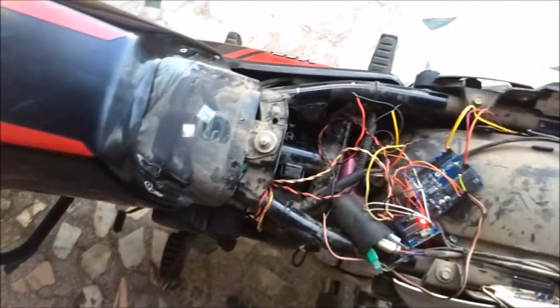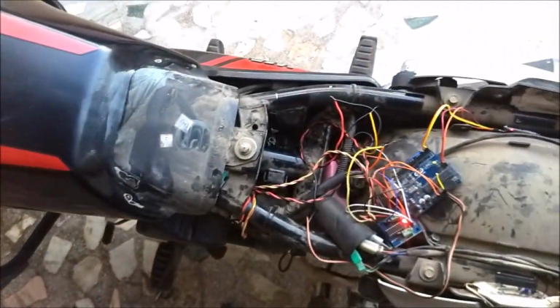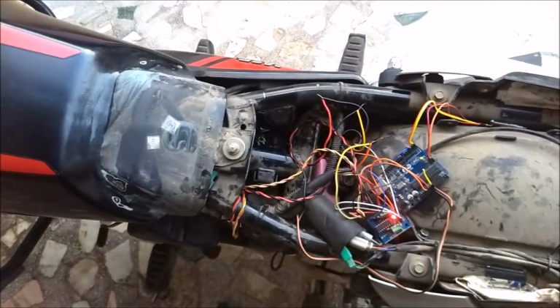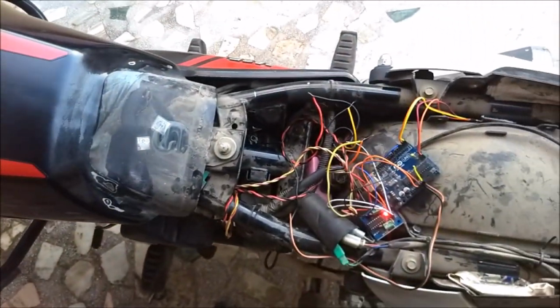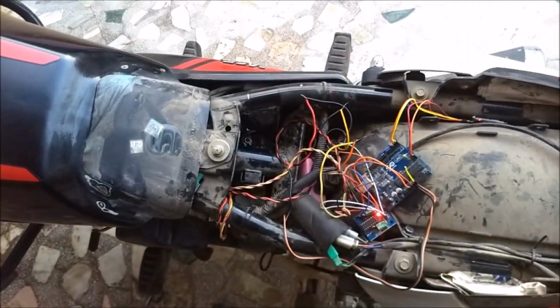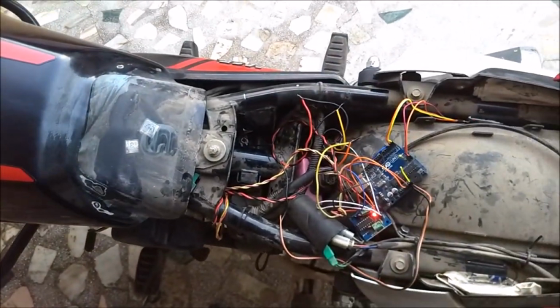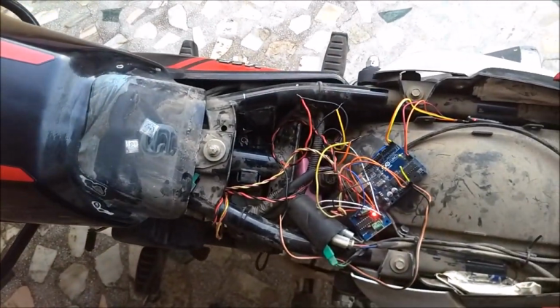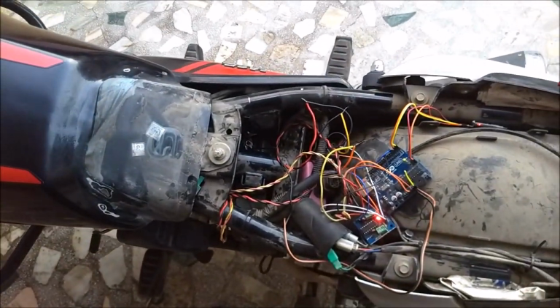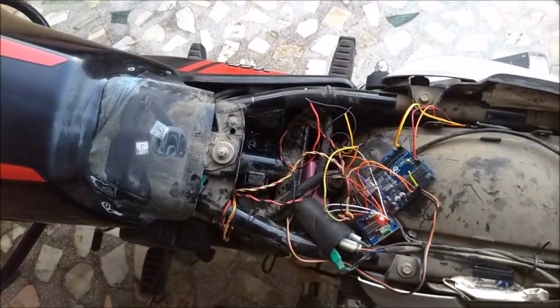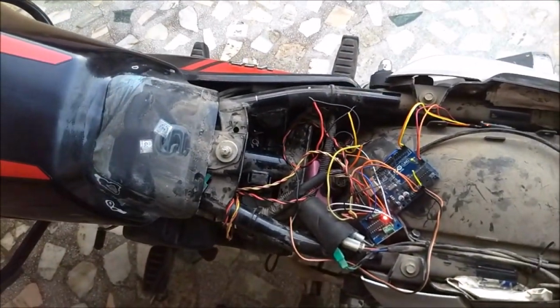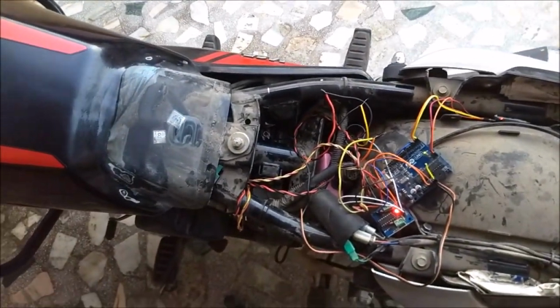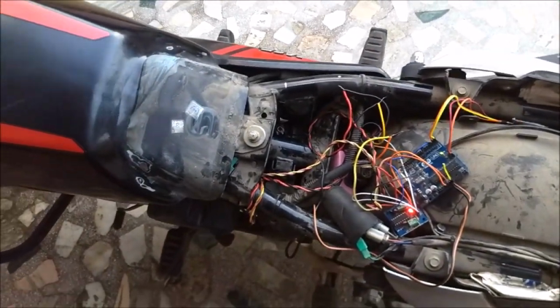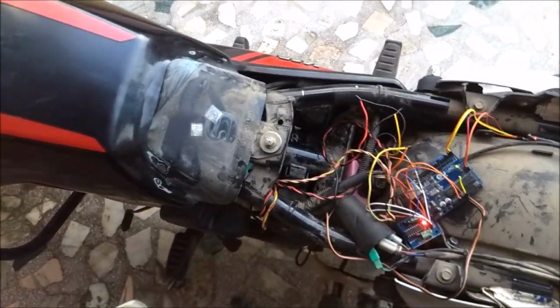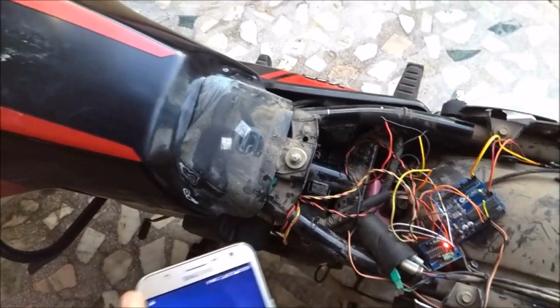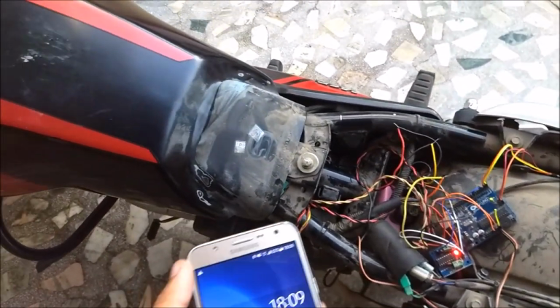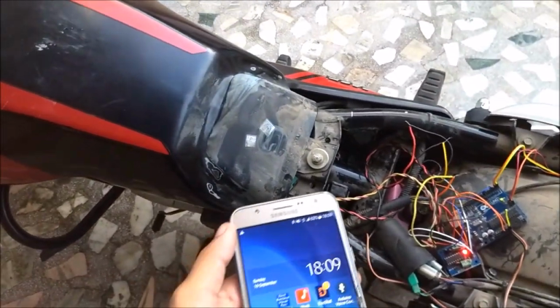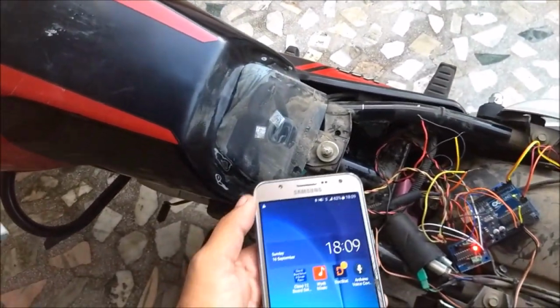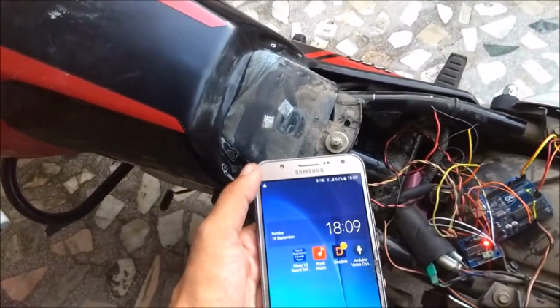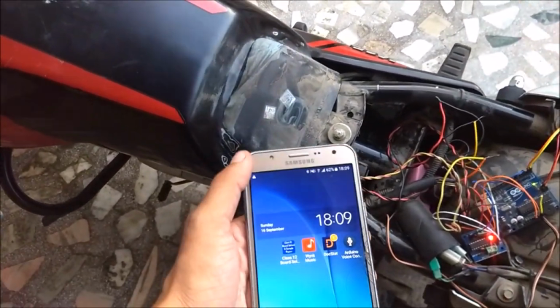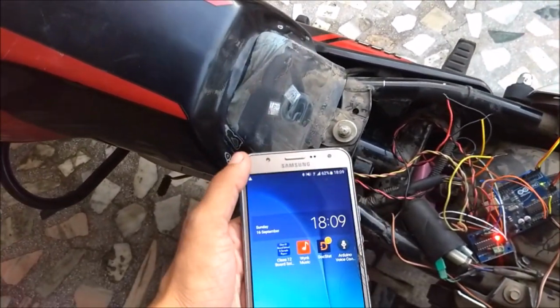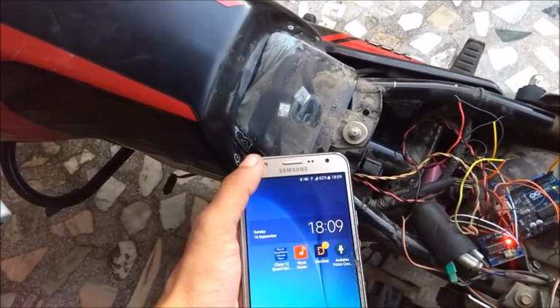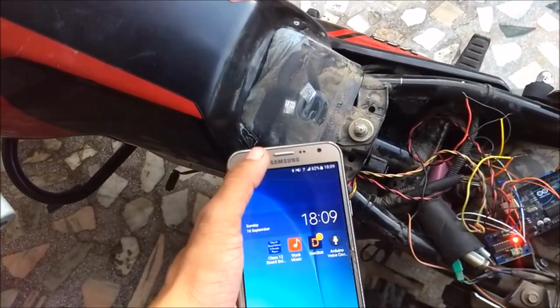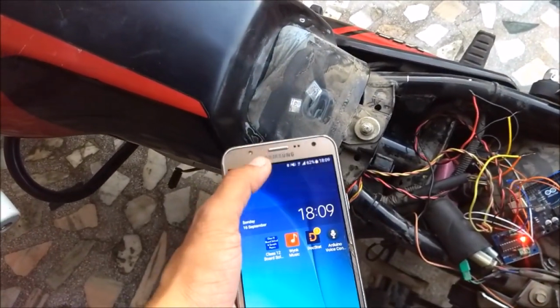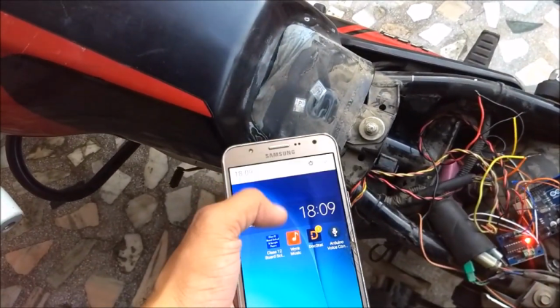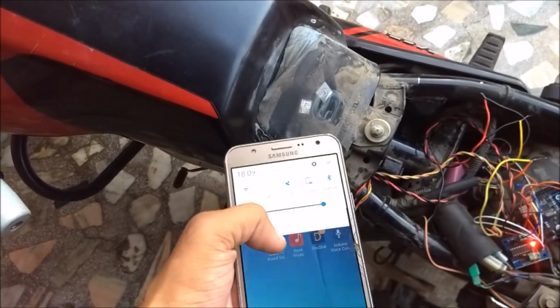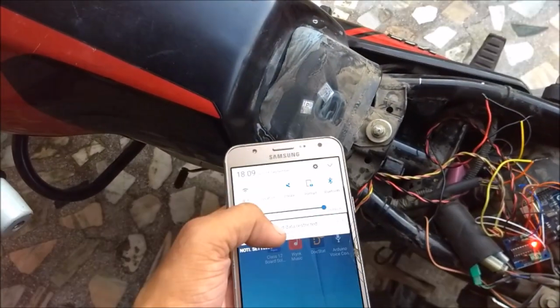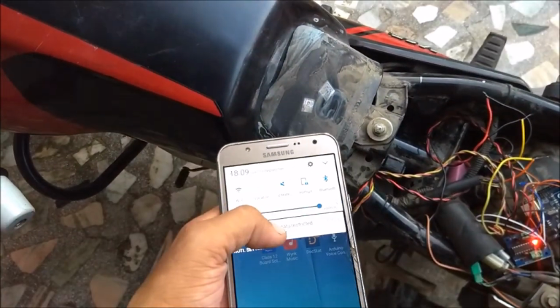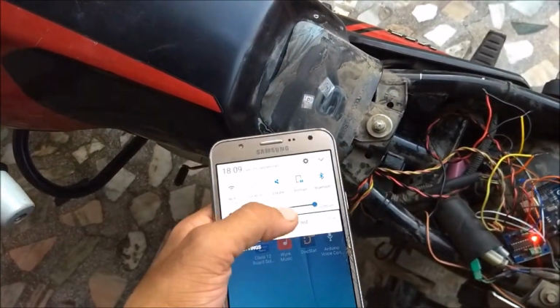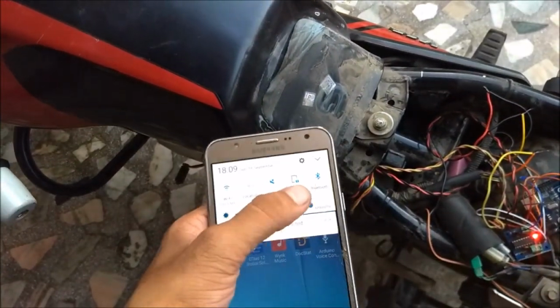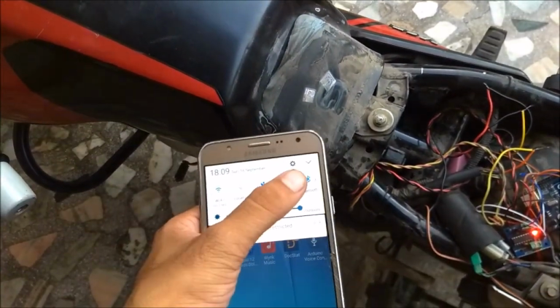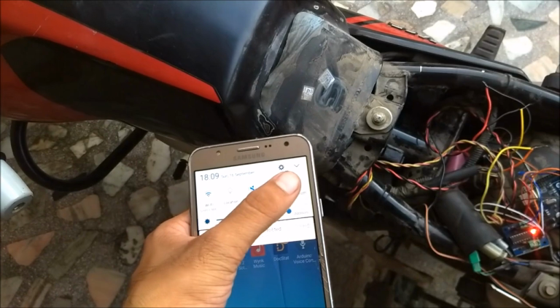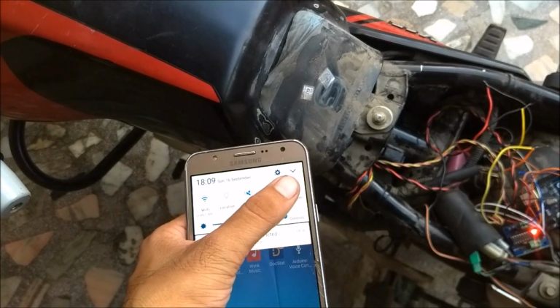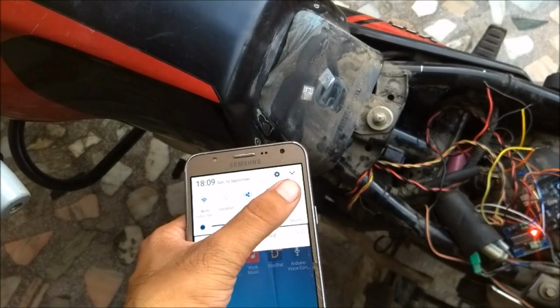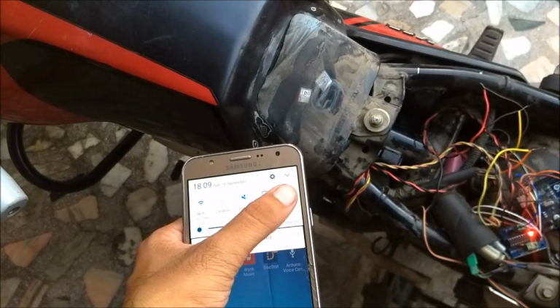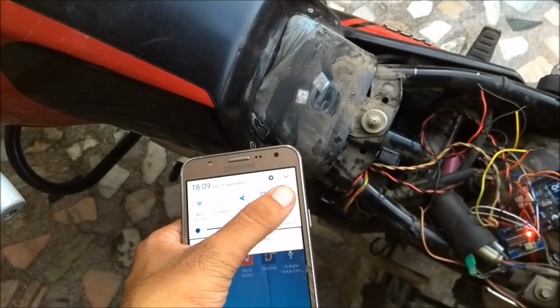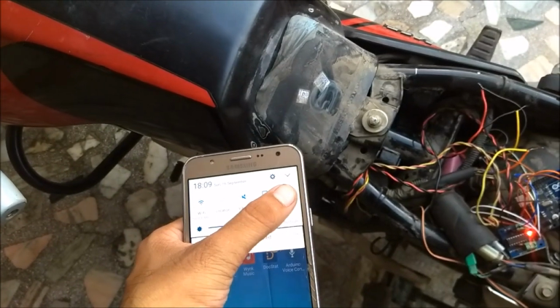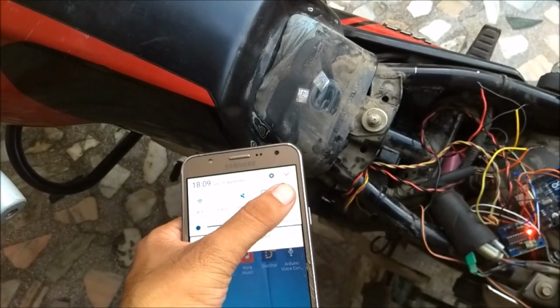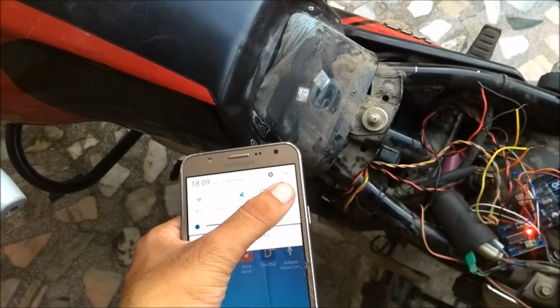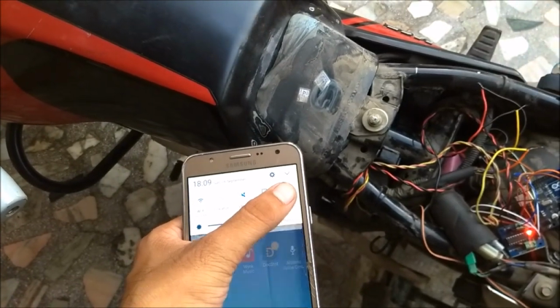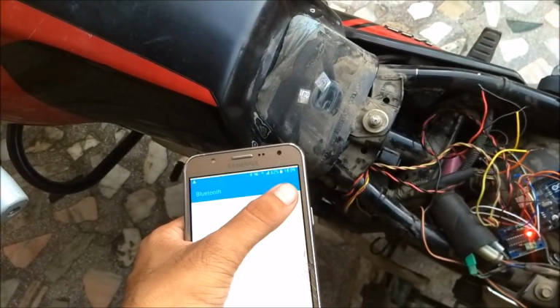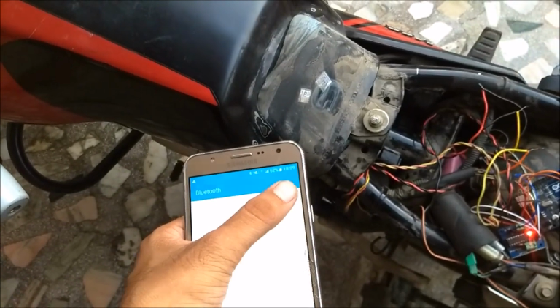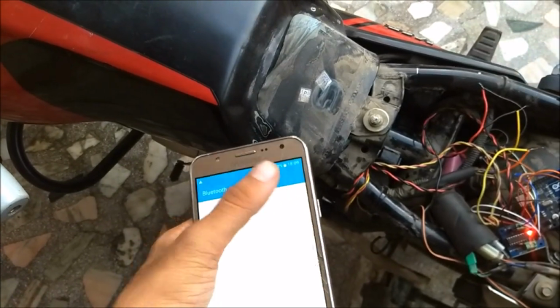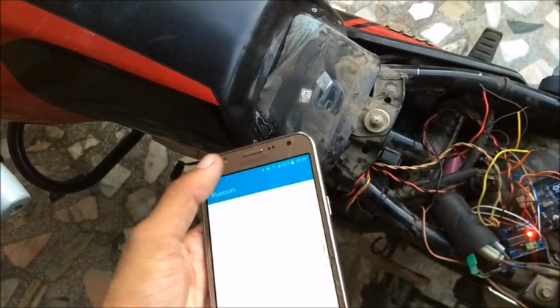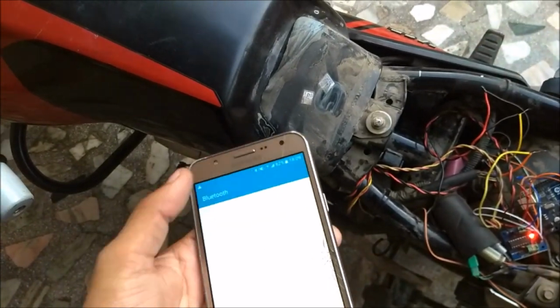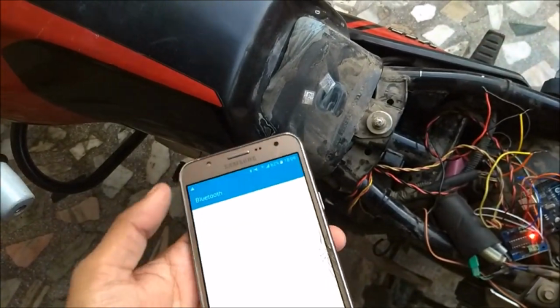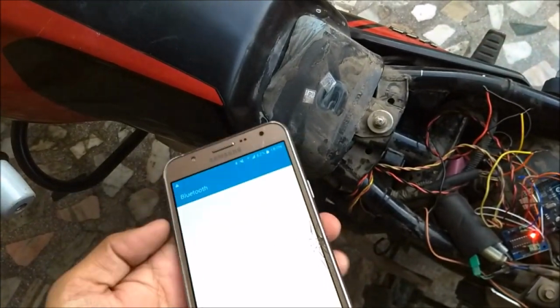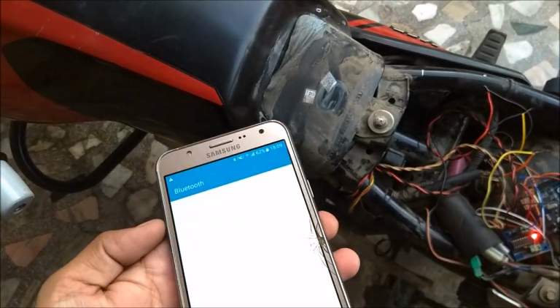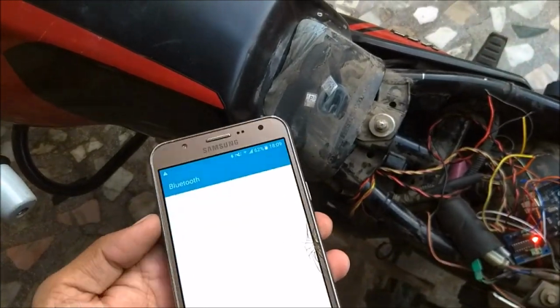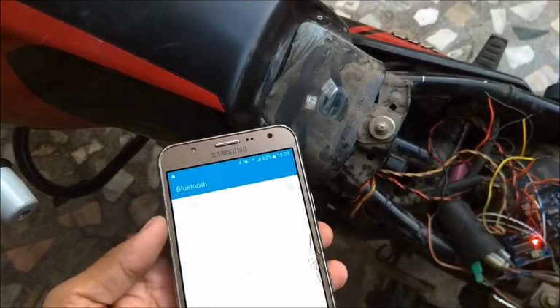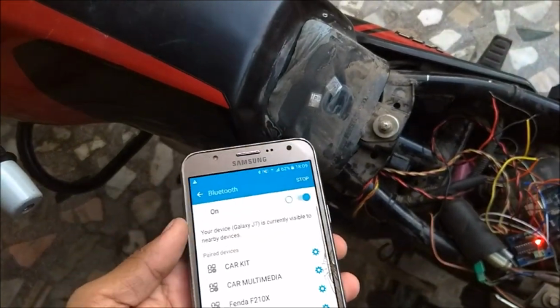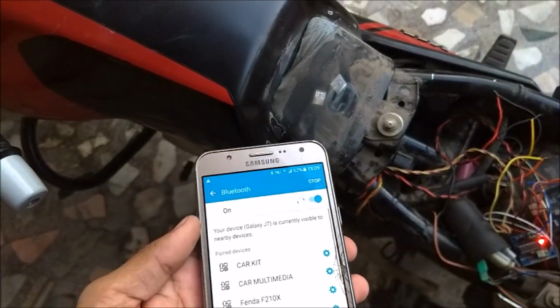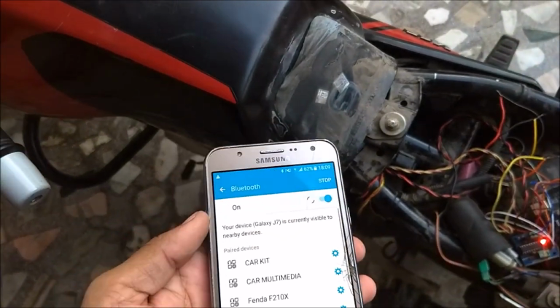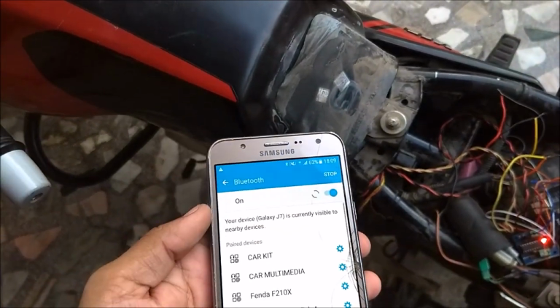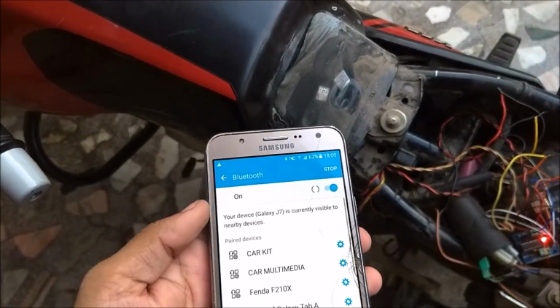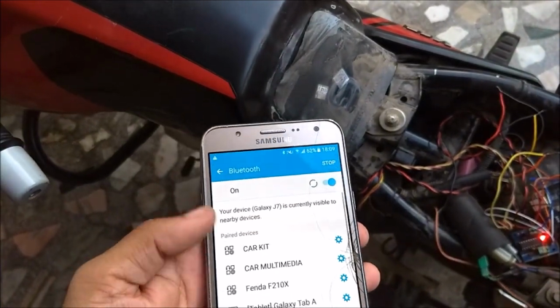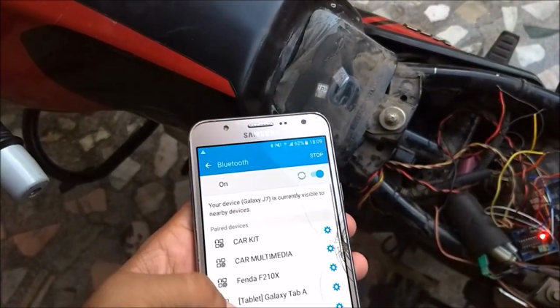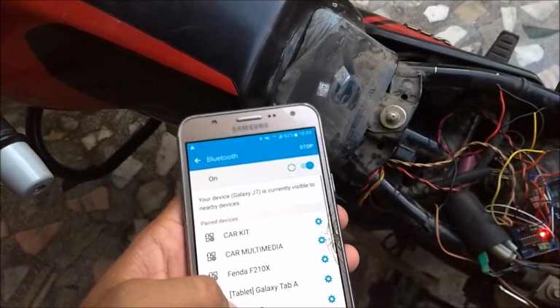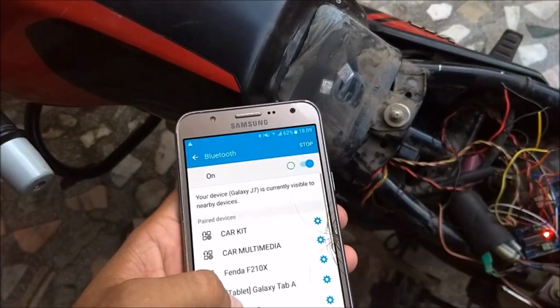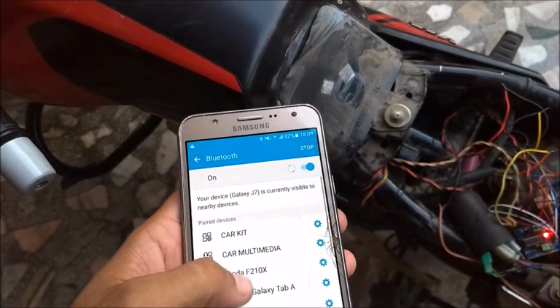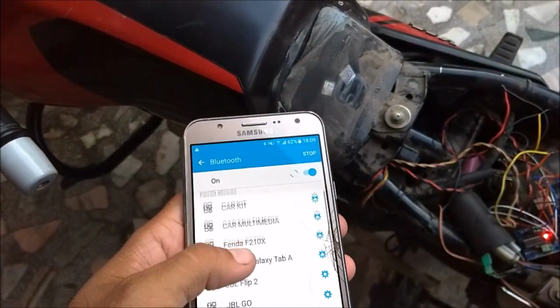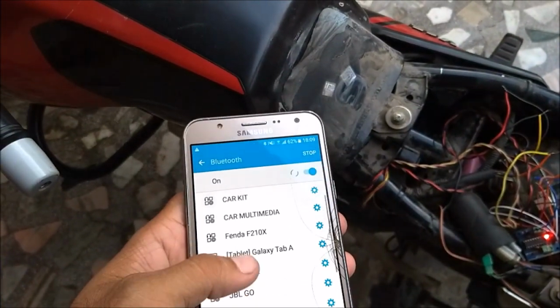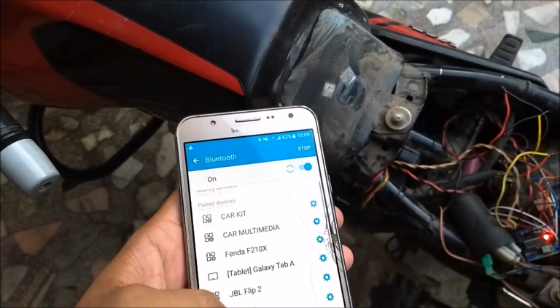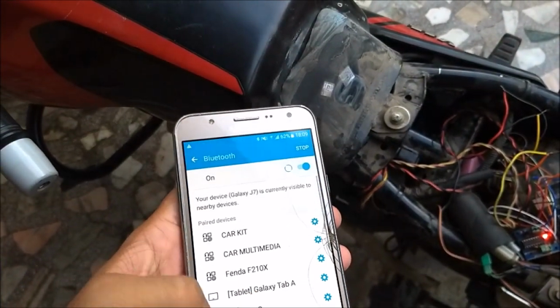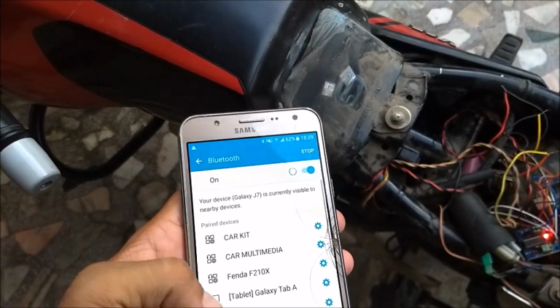Now I have installed this device on my bike, and now I will pair this device with my phone.